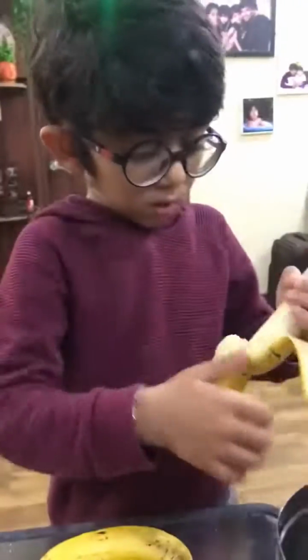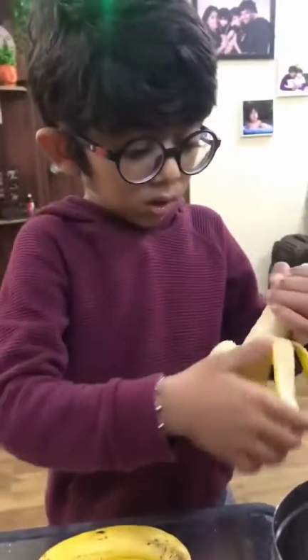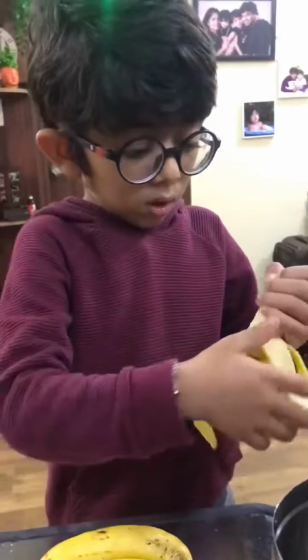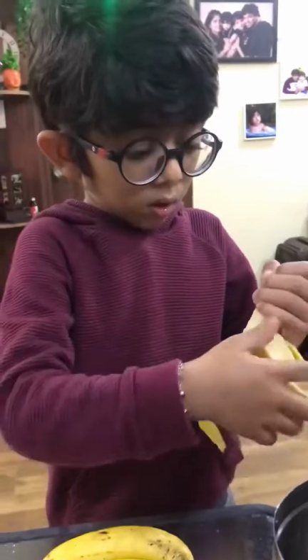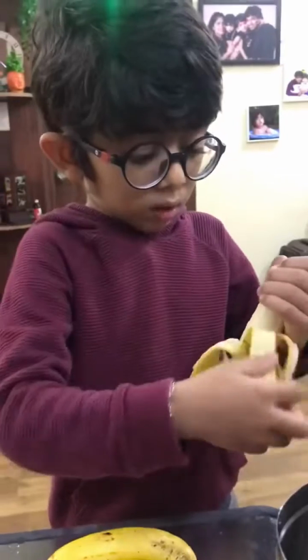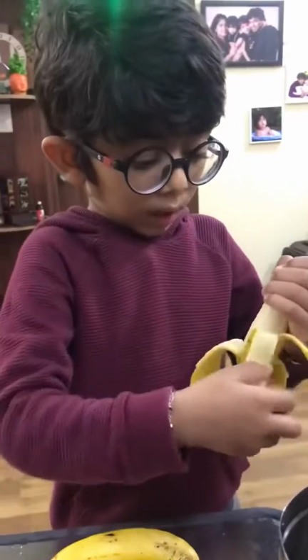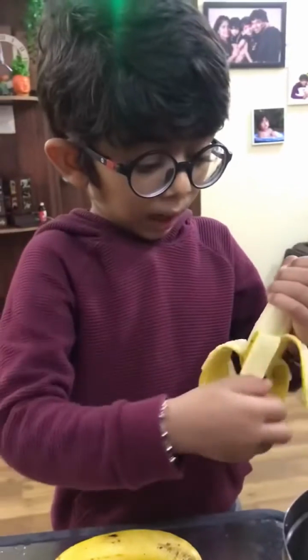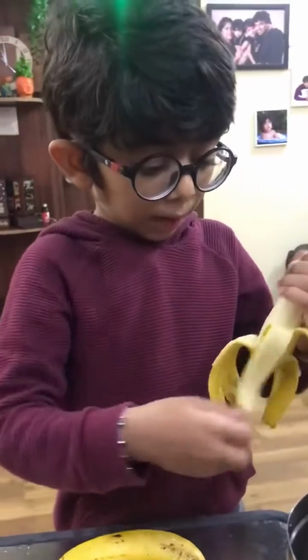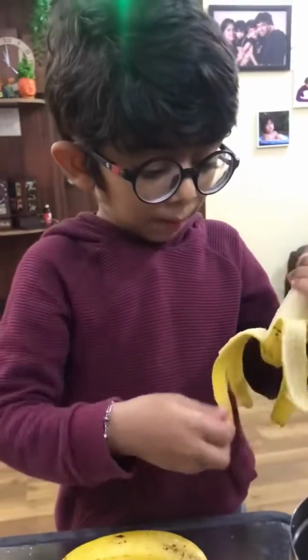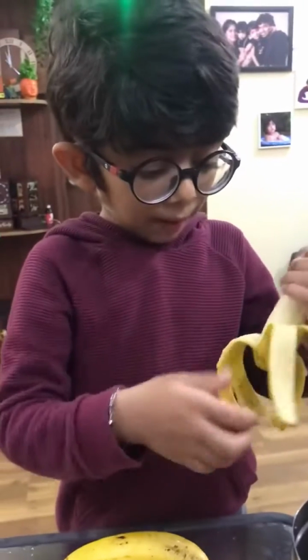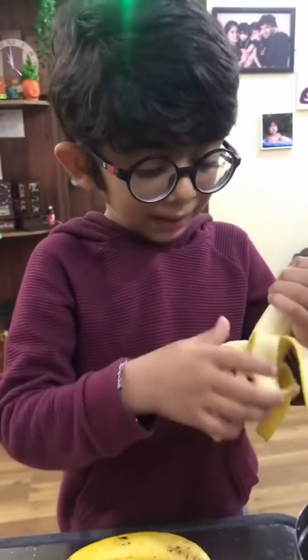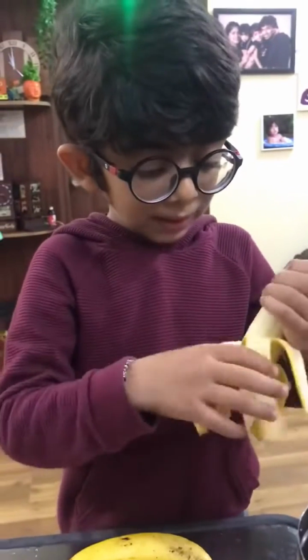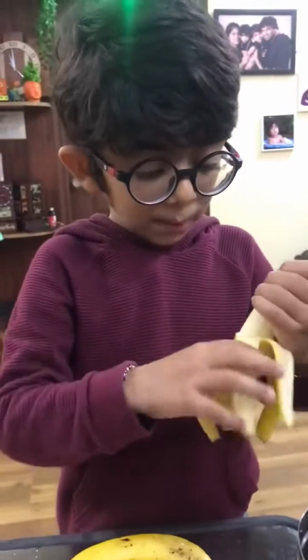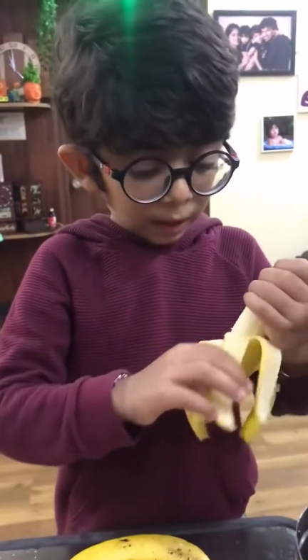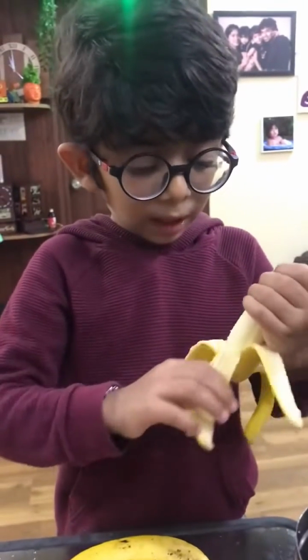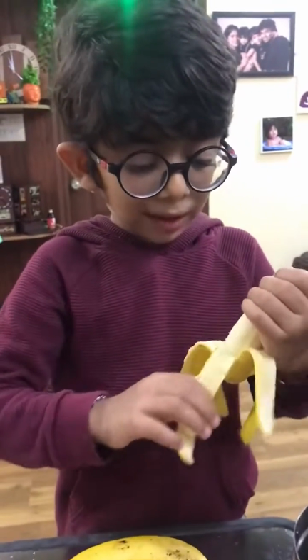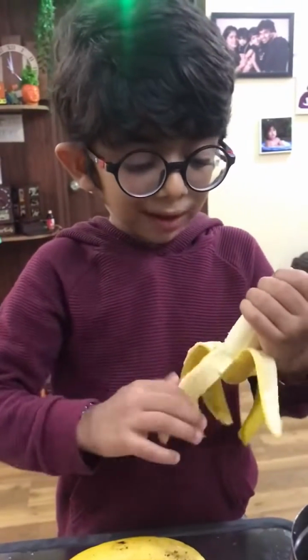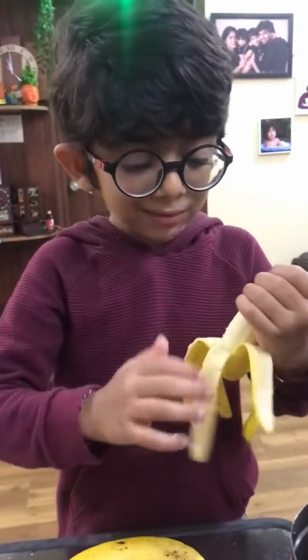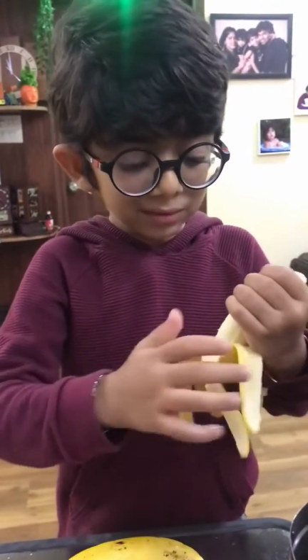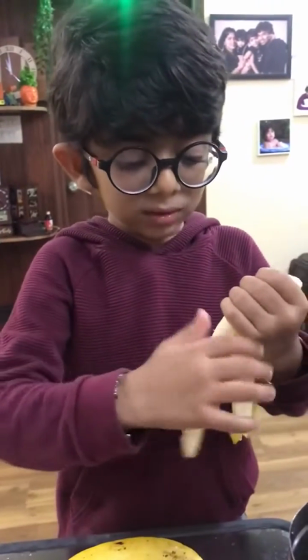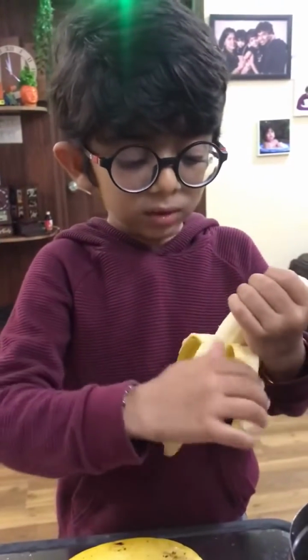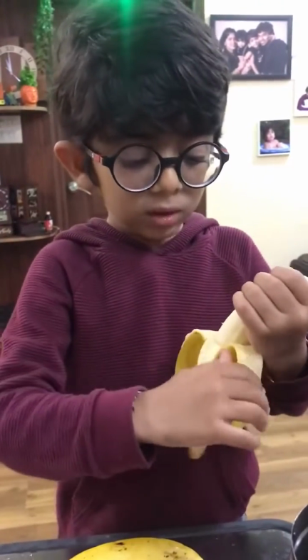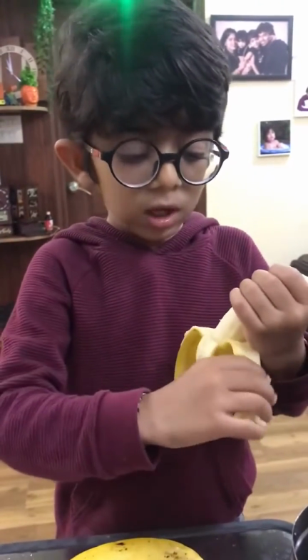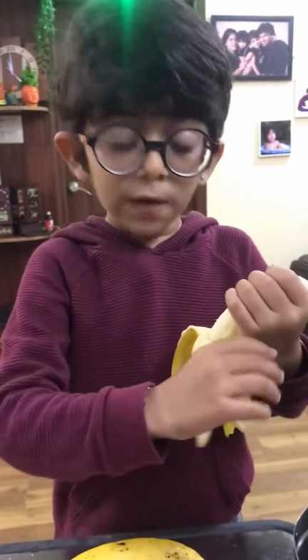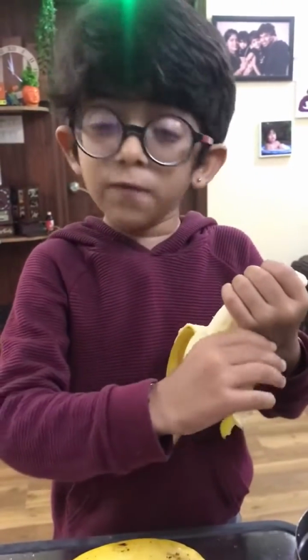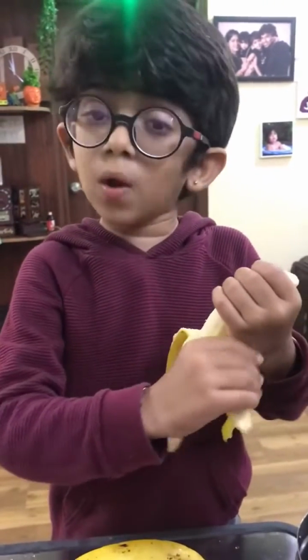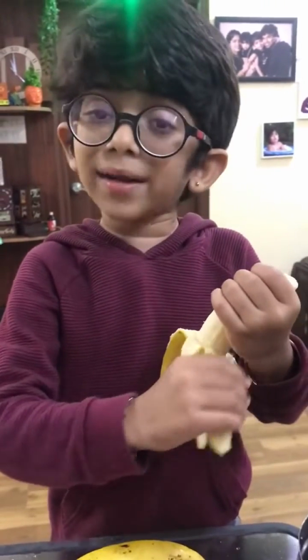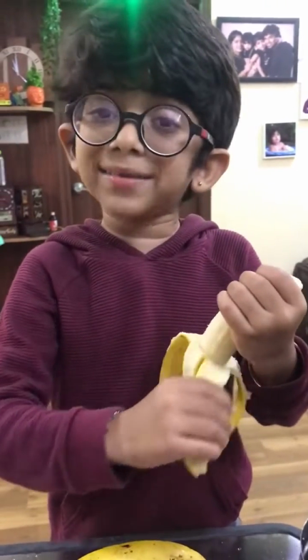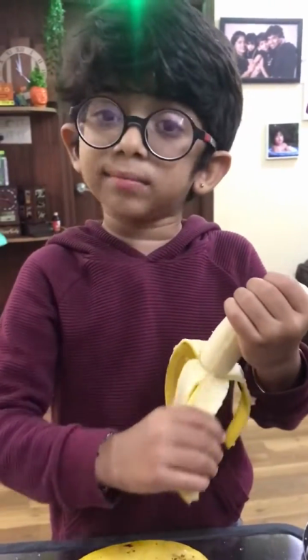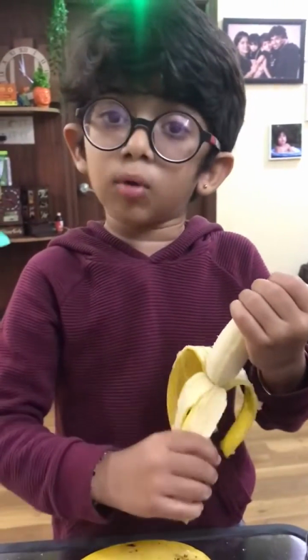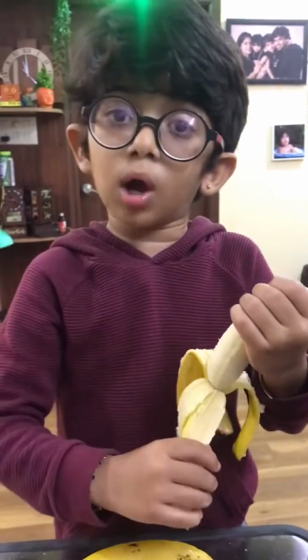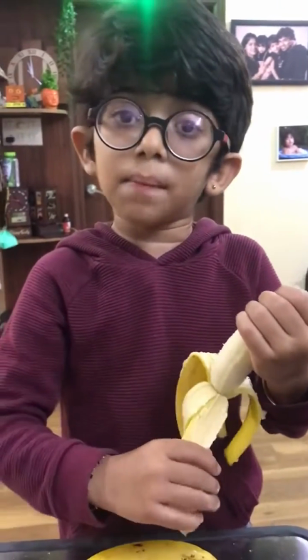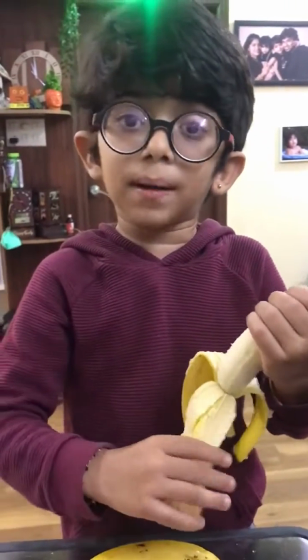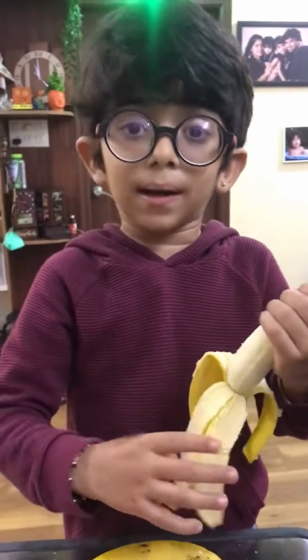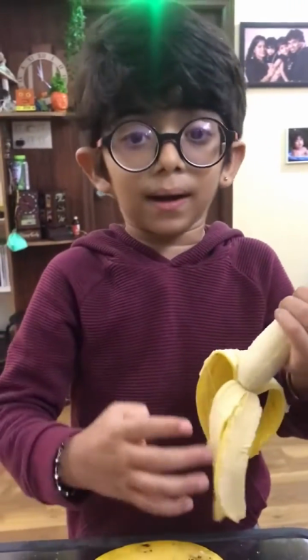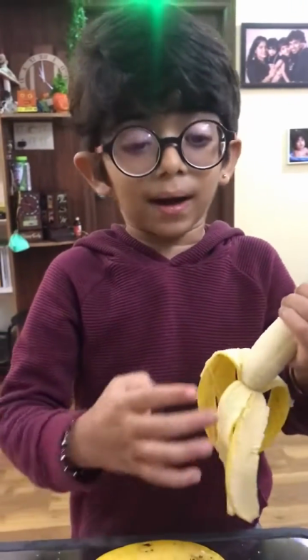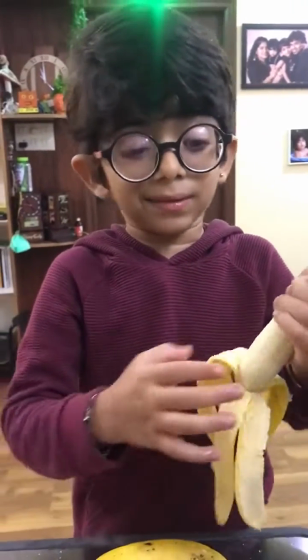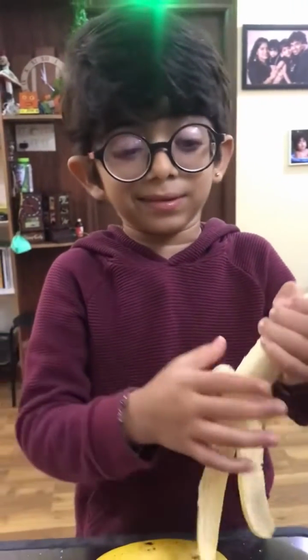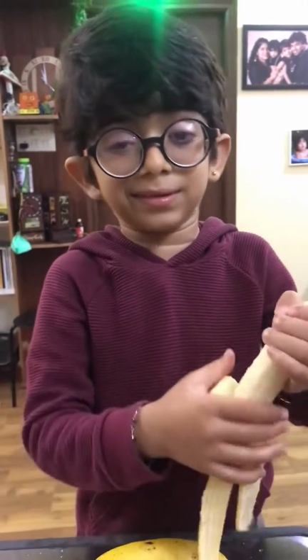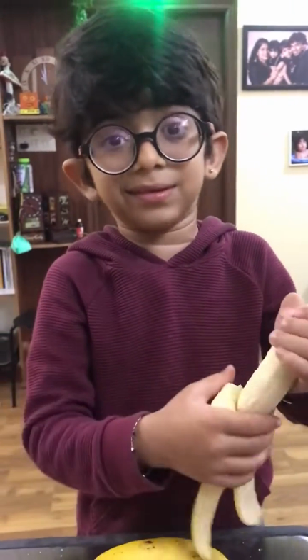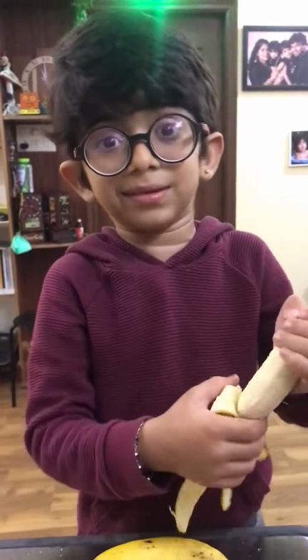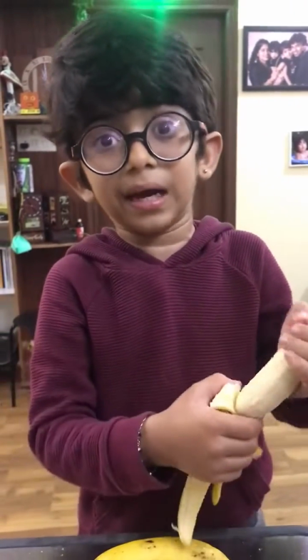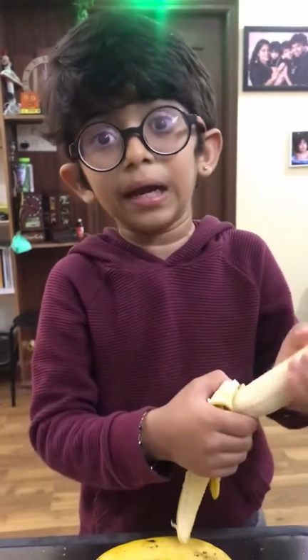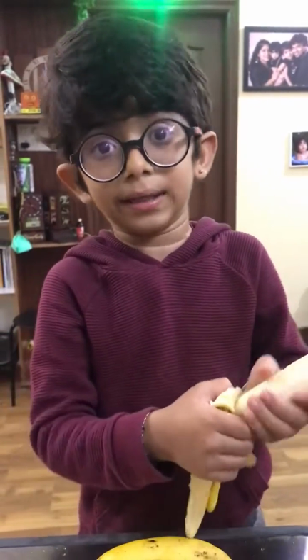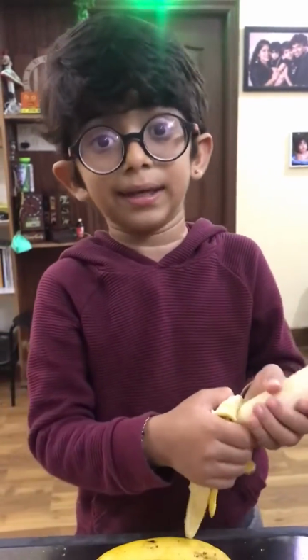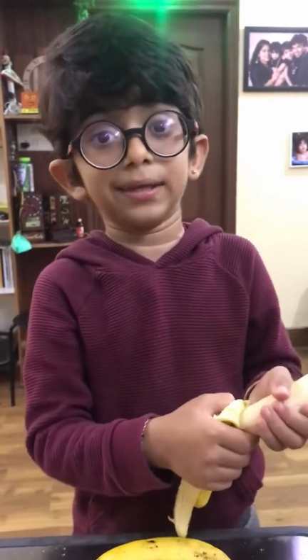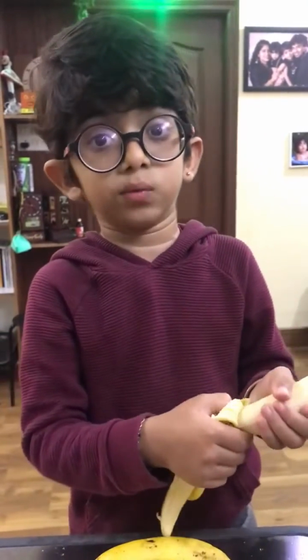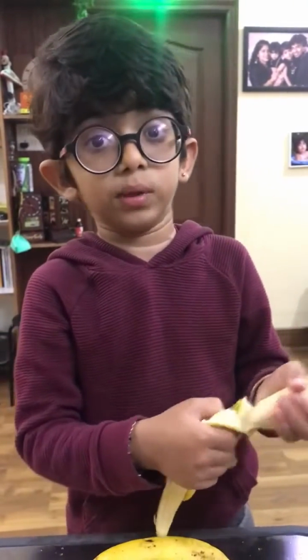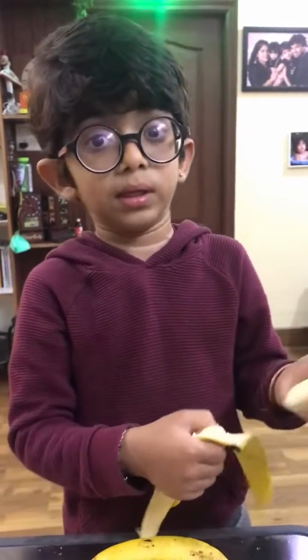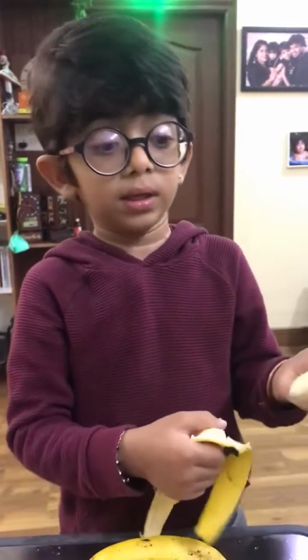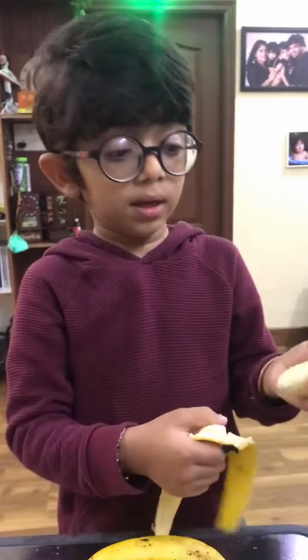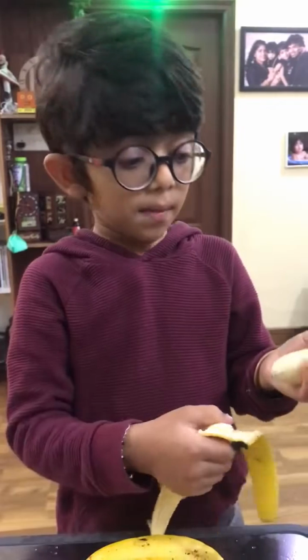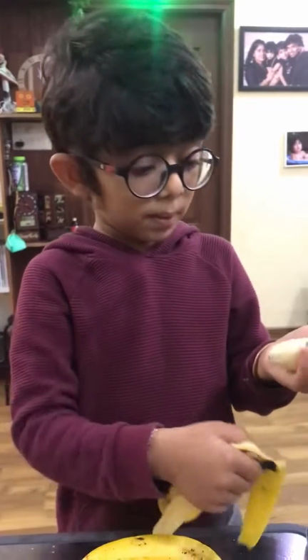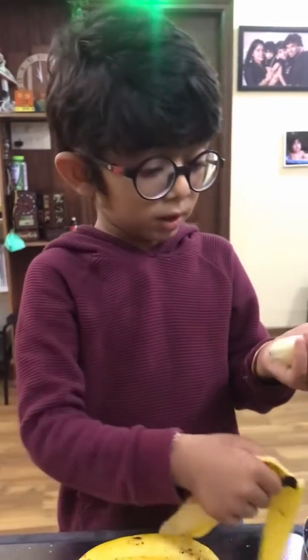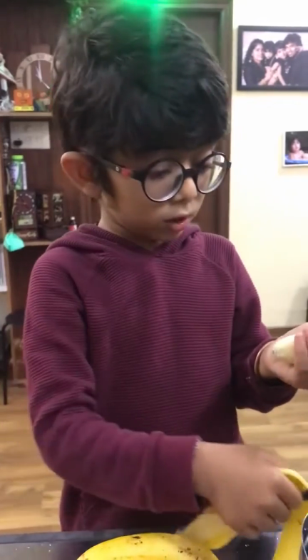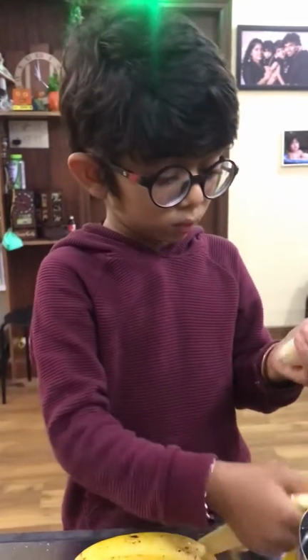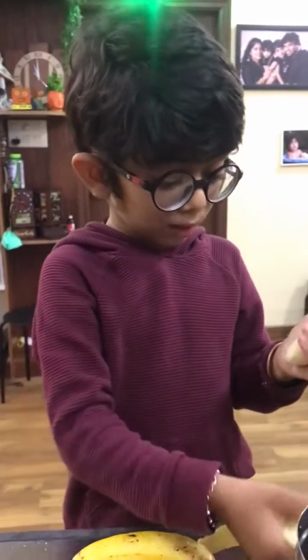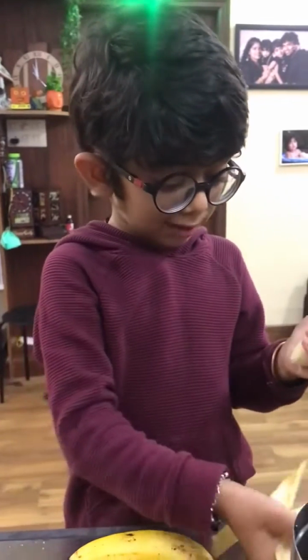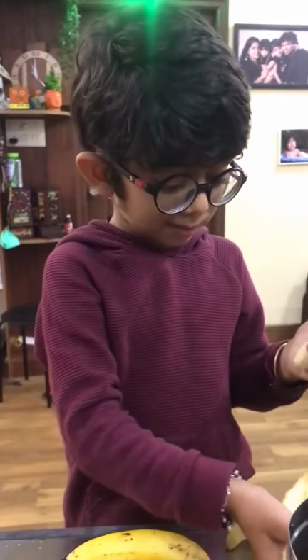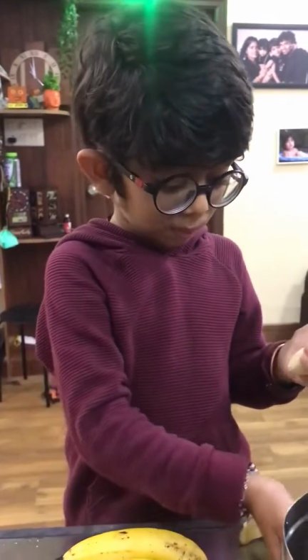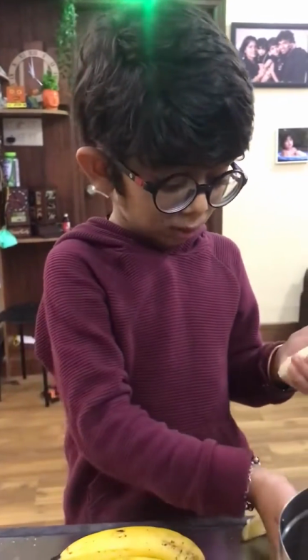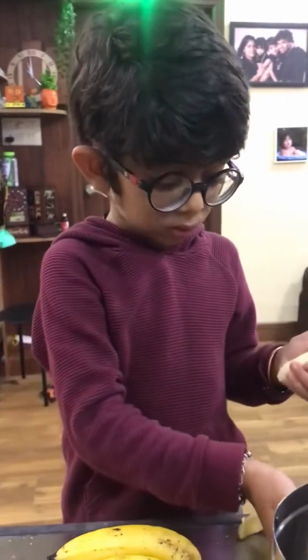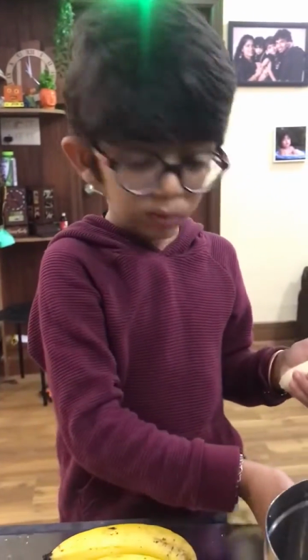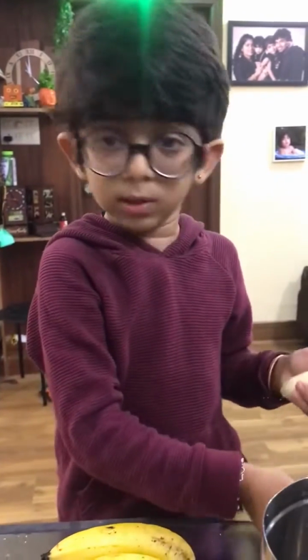I am adding the bananas. If you add small bananas, it's a little sweet. But this one is more sweet.